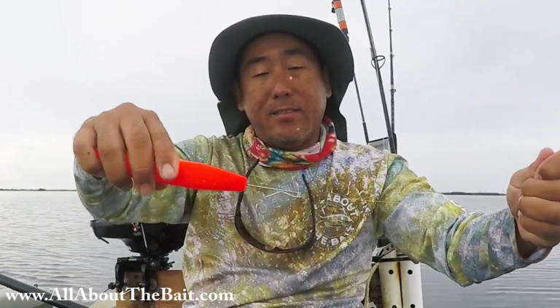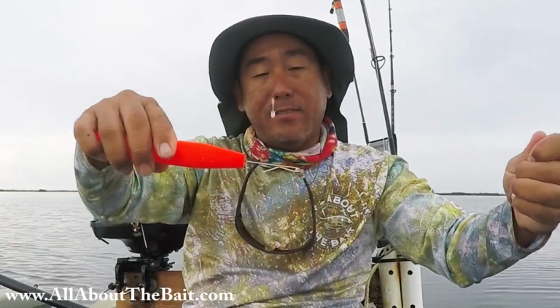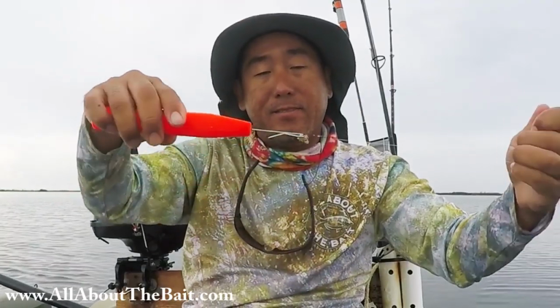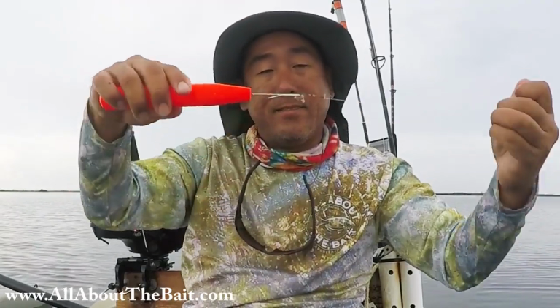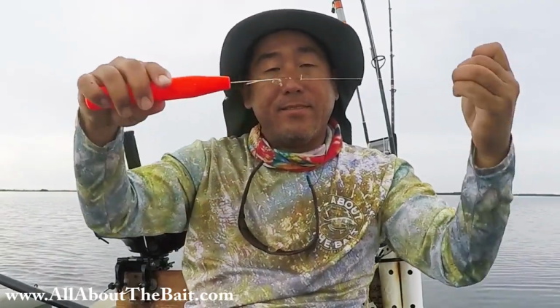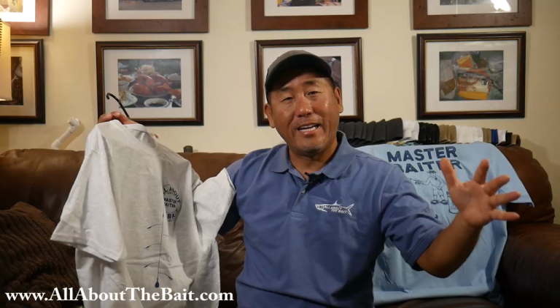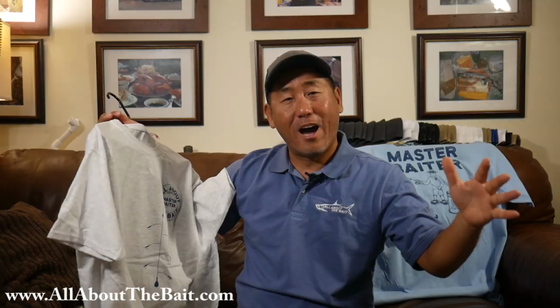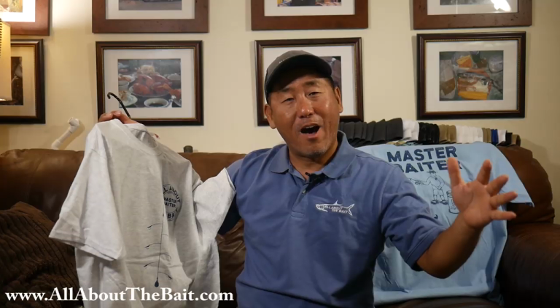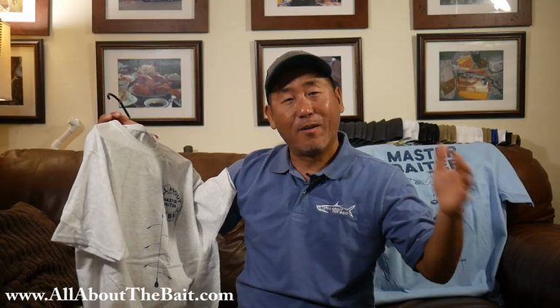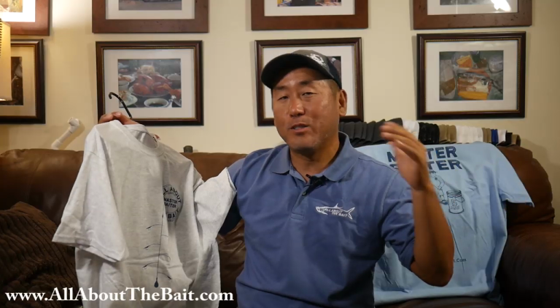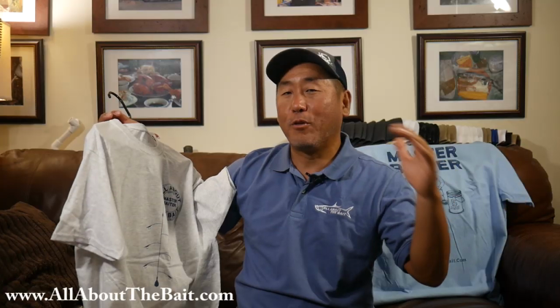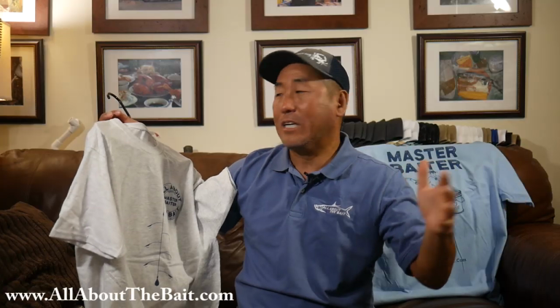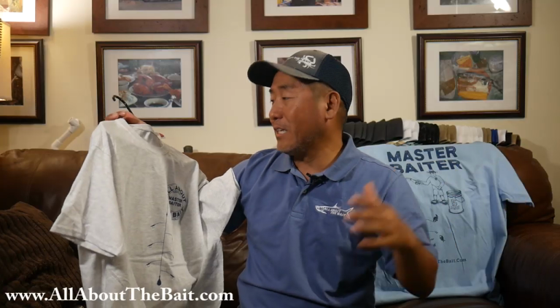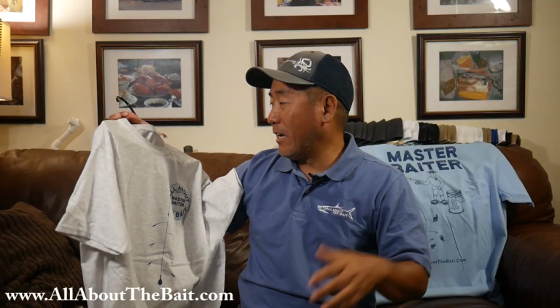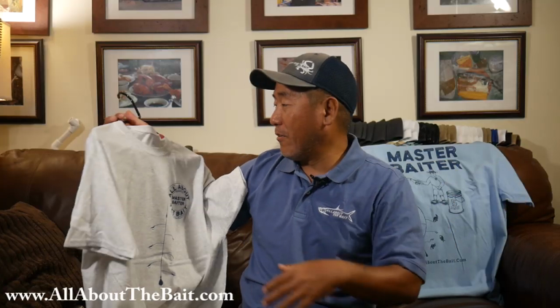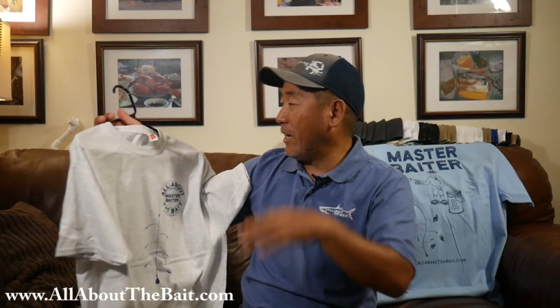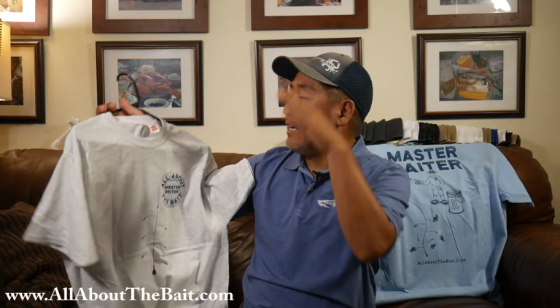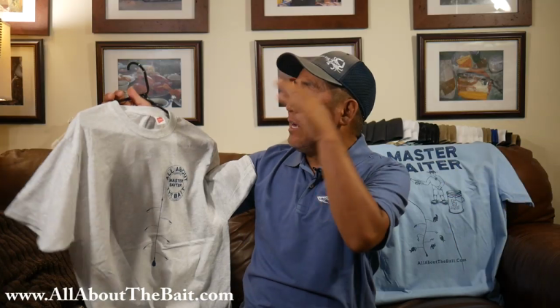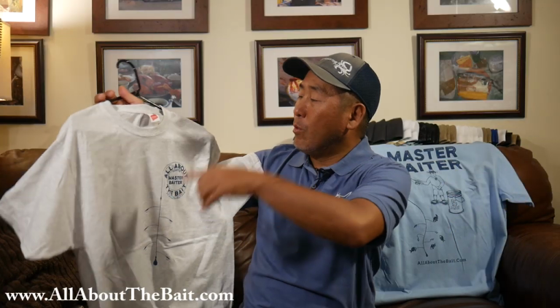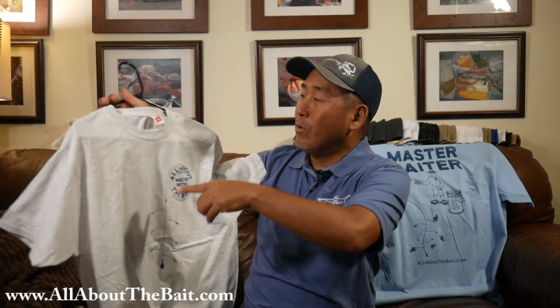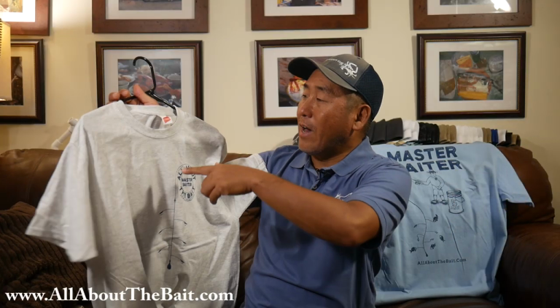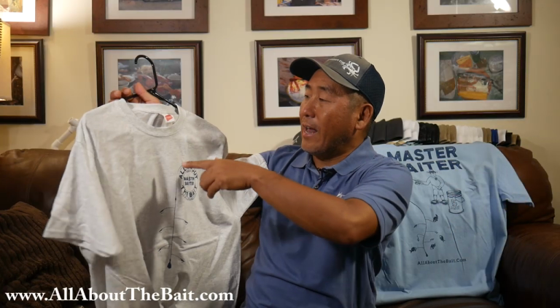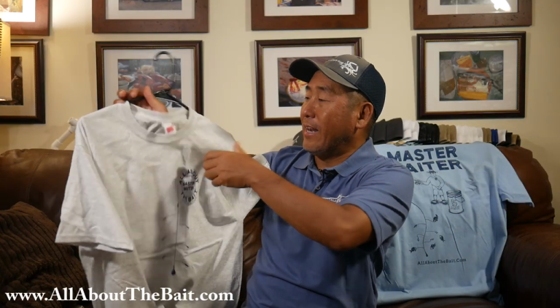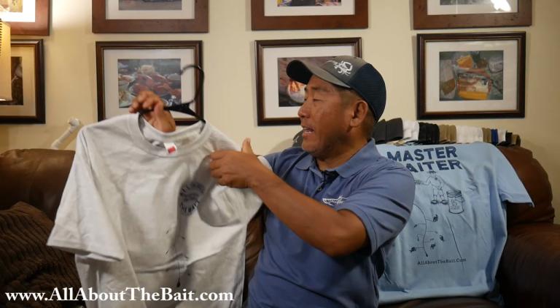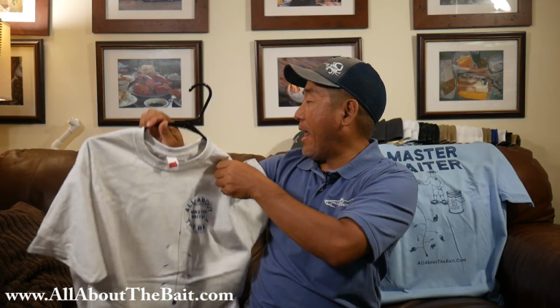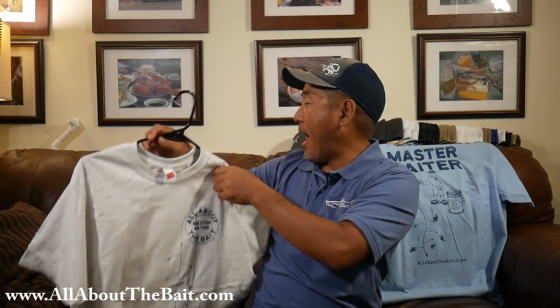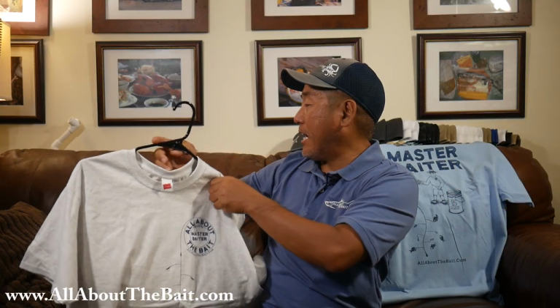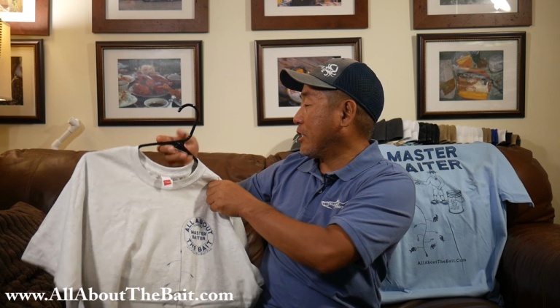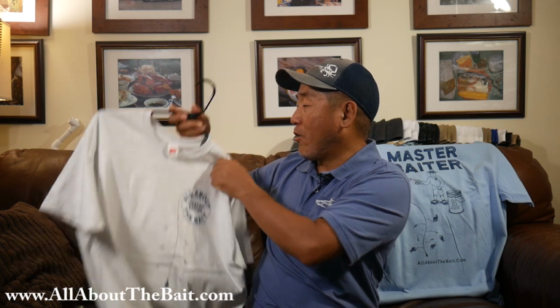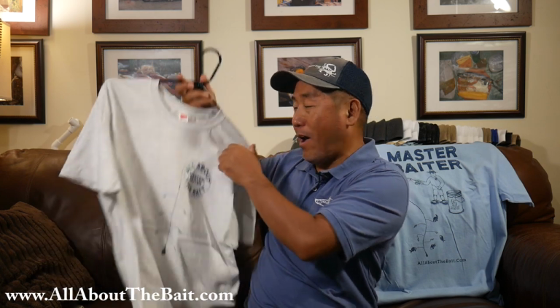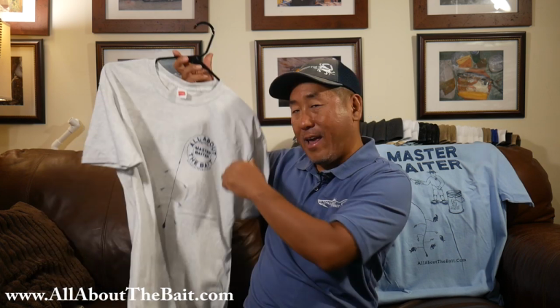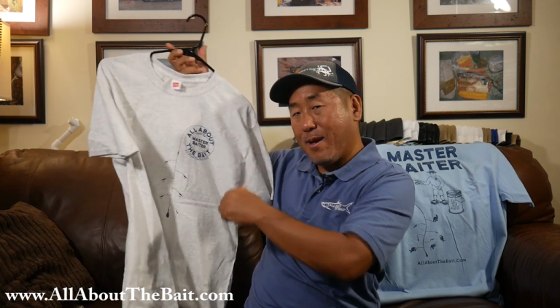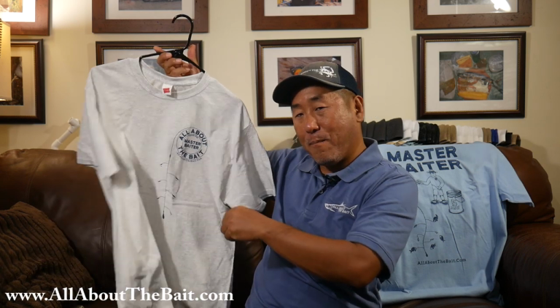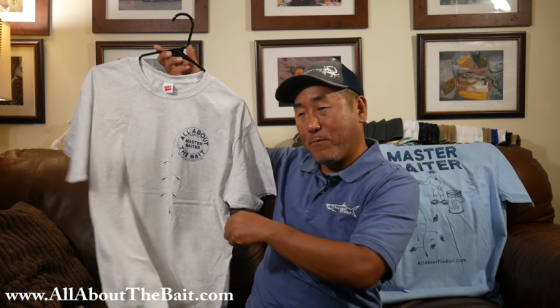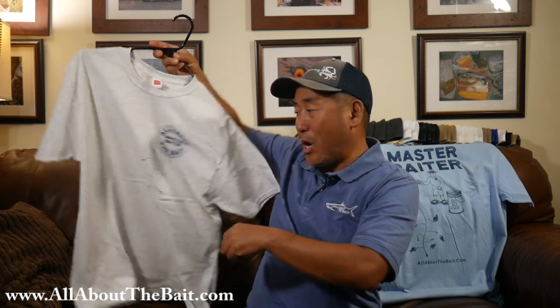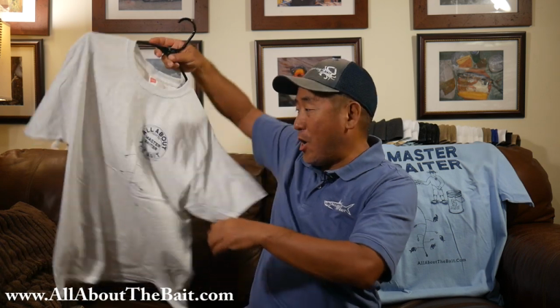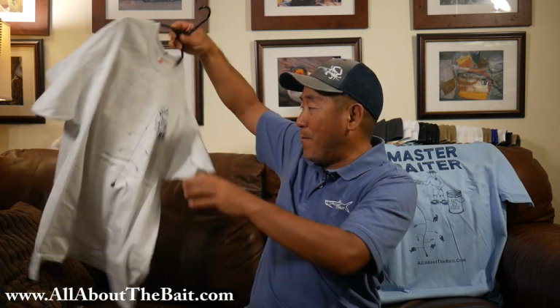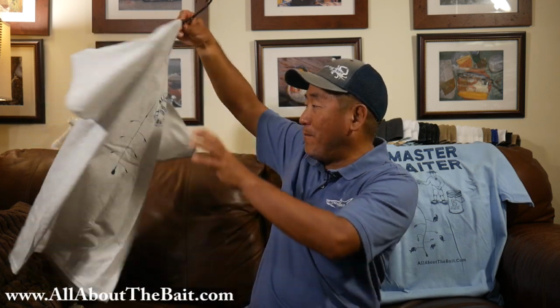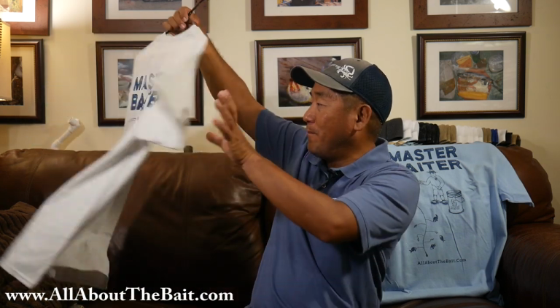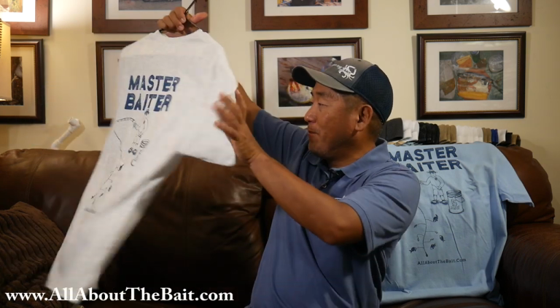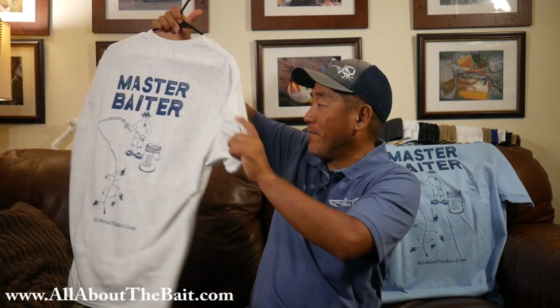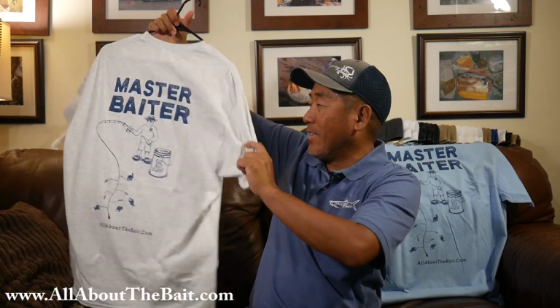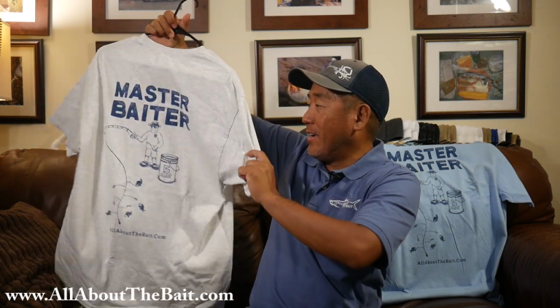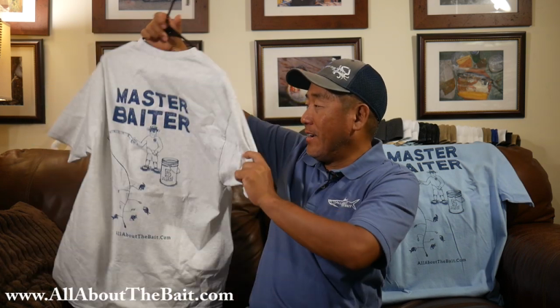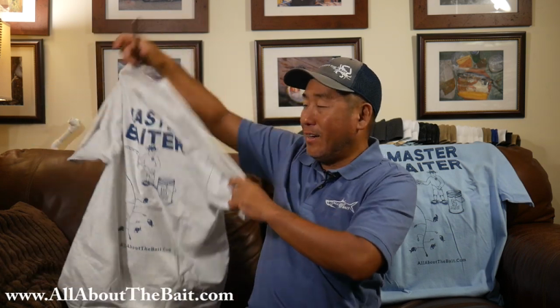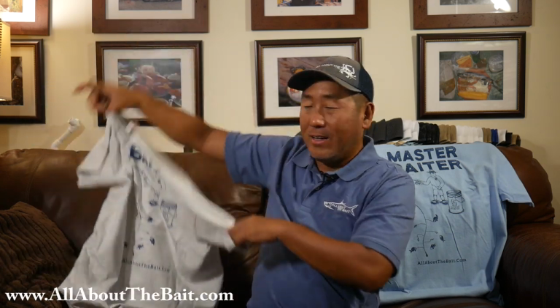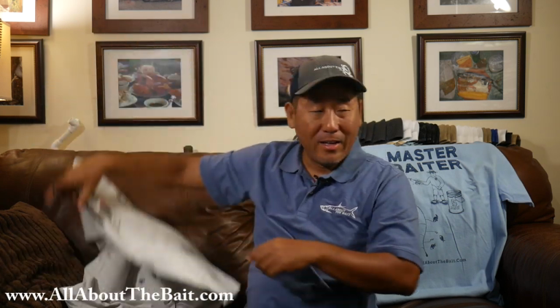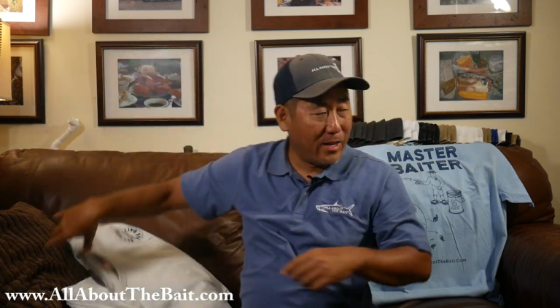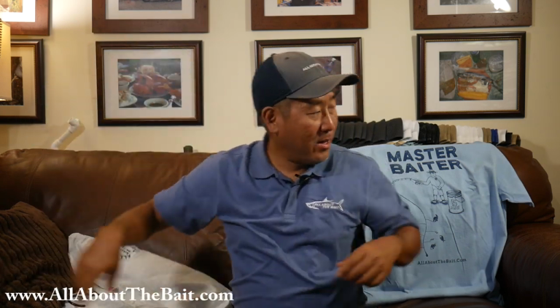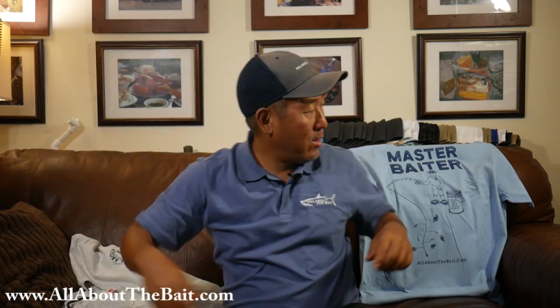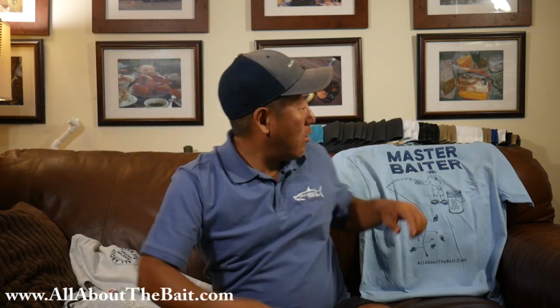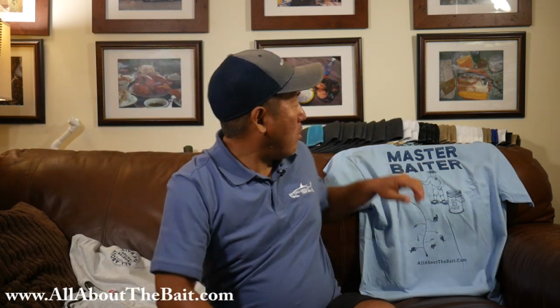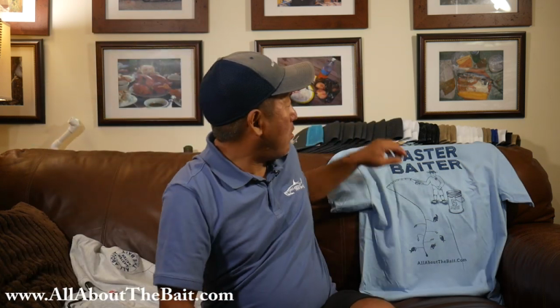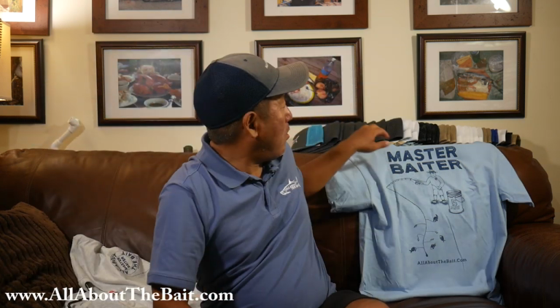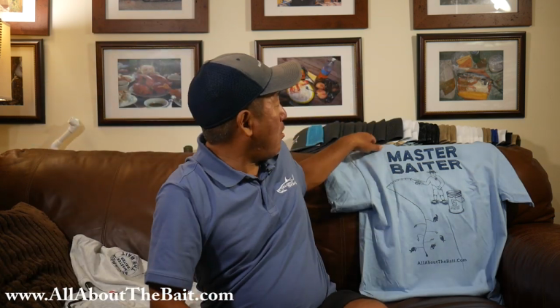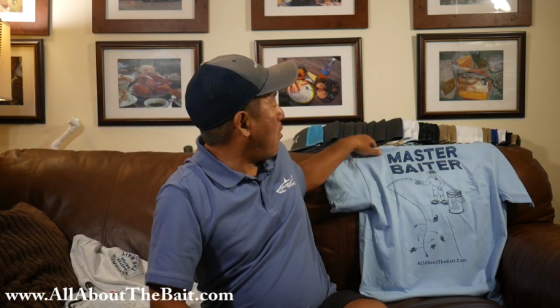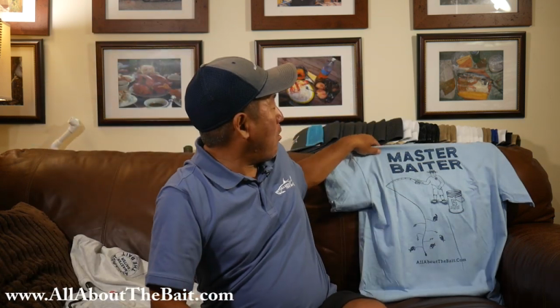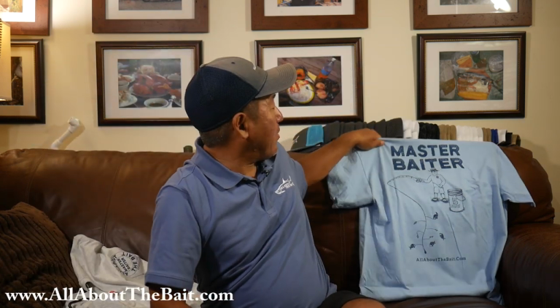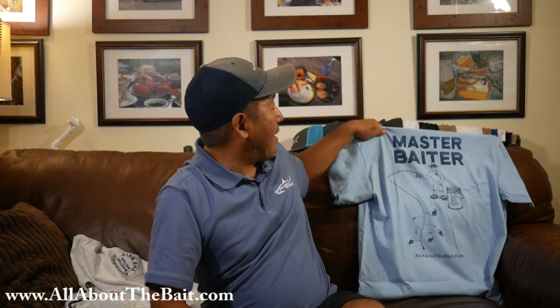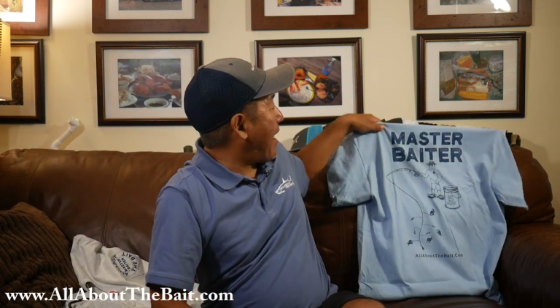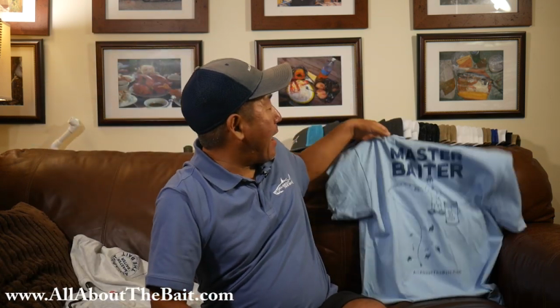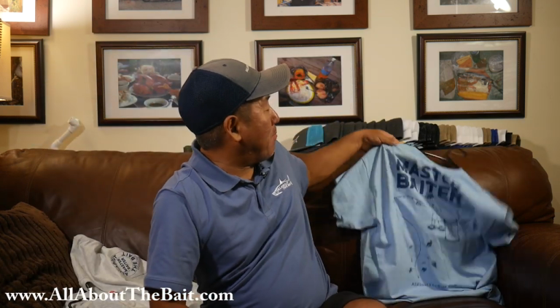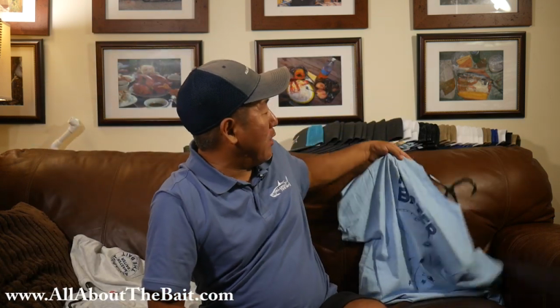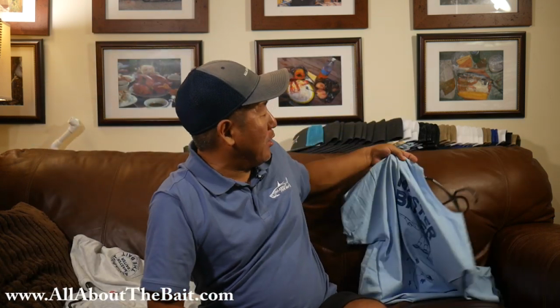Then you use one of the All About the Bait Hooker 5000s and just pluck them off into your live well or bucket — no harm done. So $15 free delivery. We've got it in ash gray or light blue.